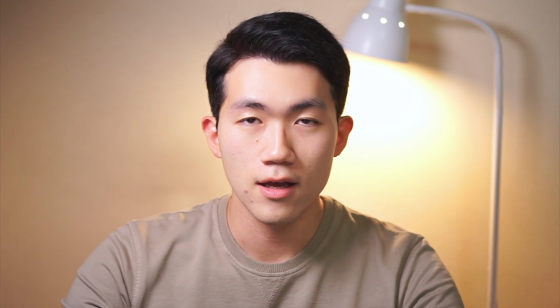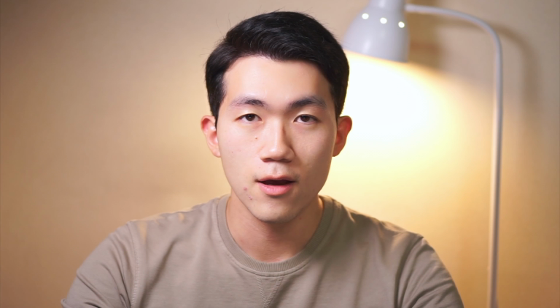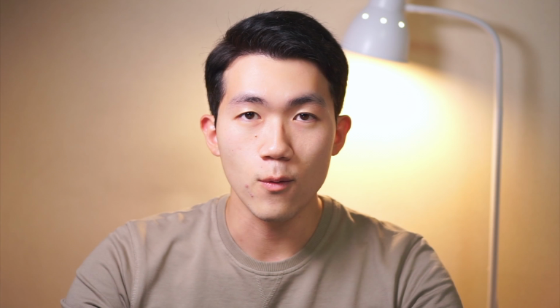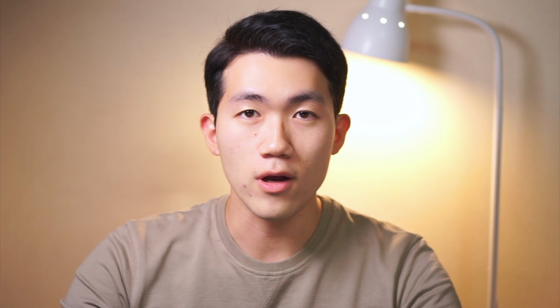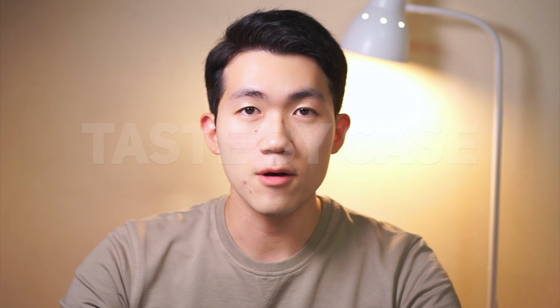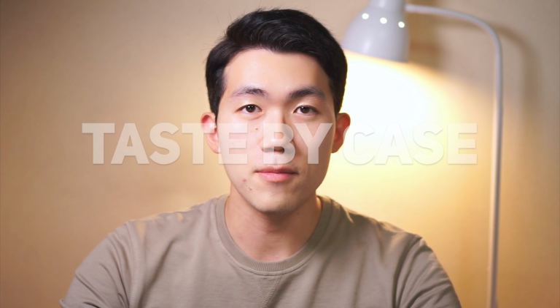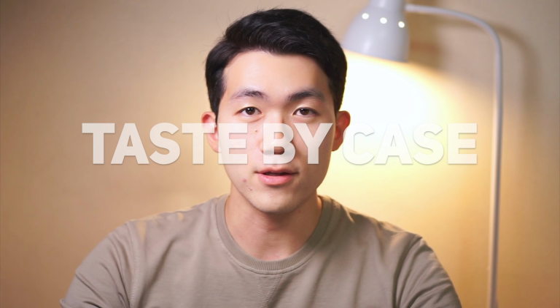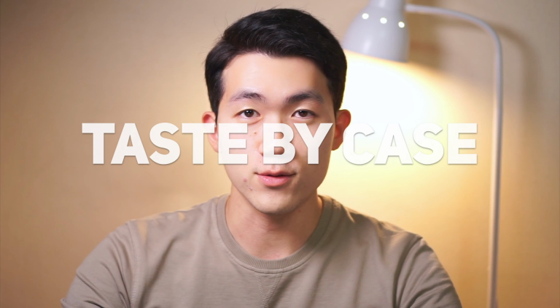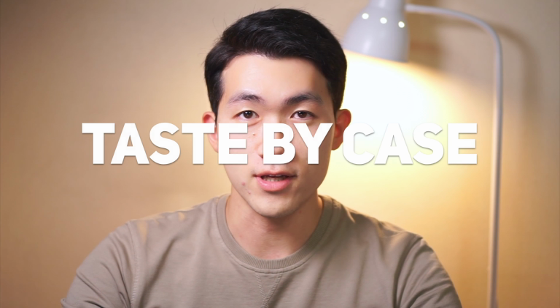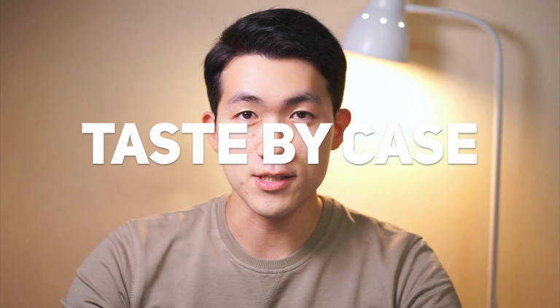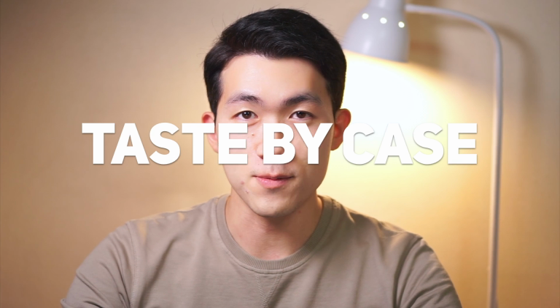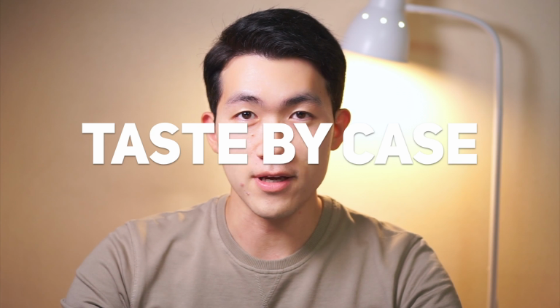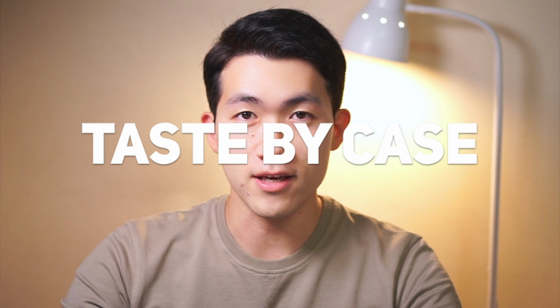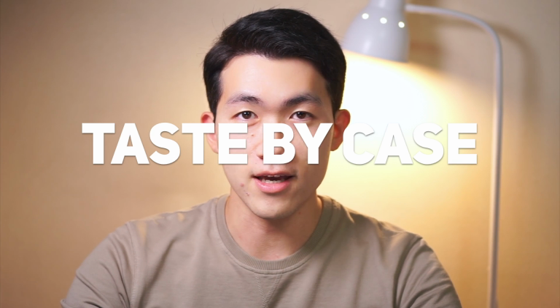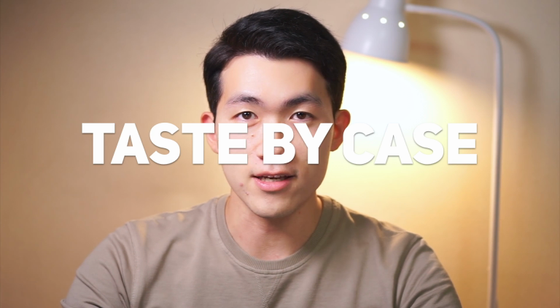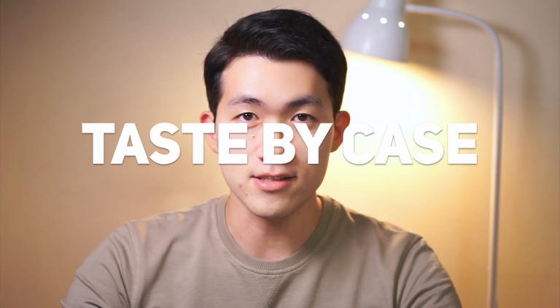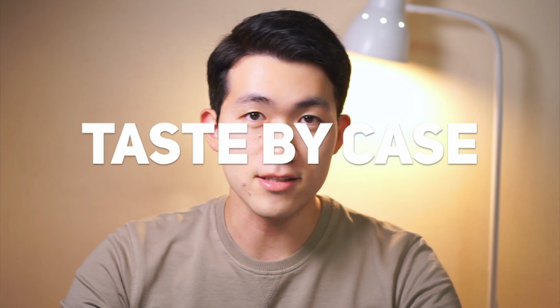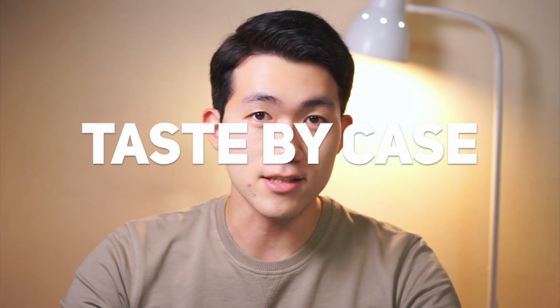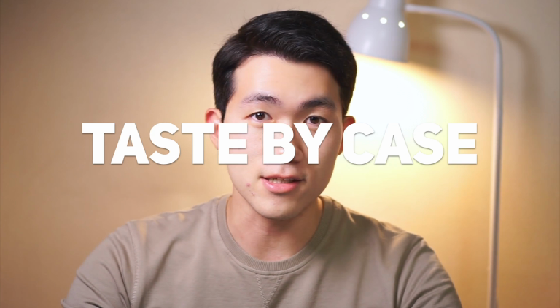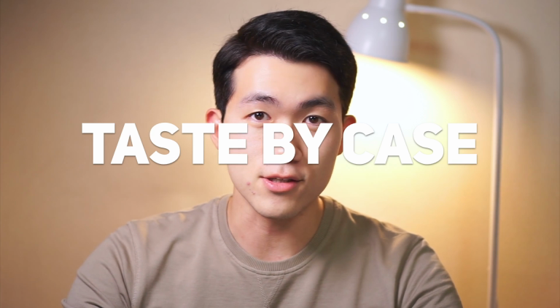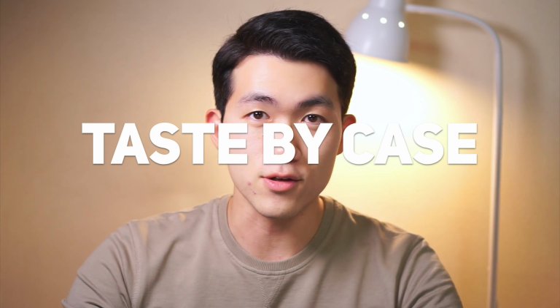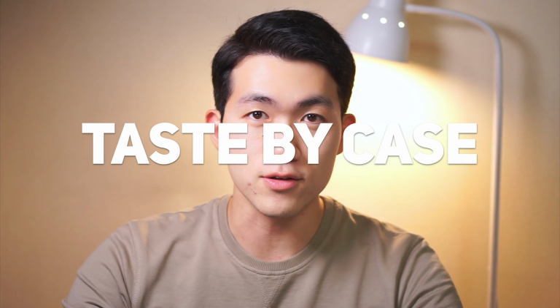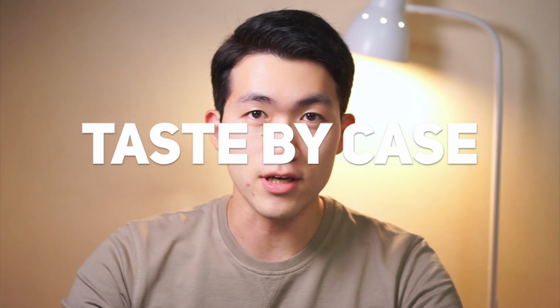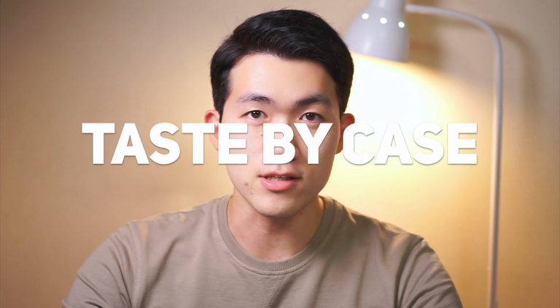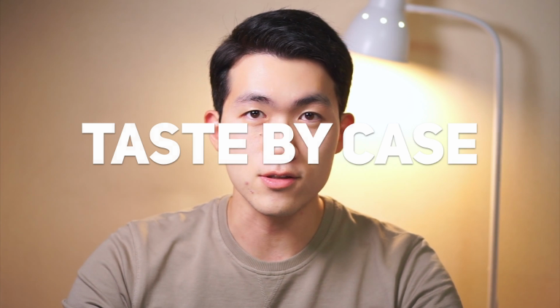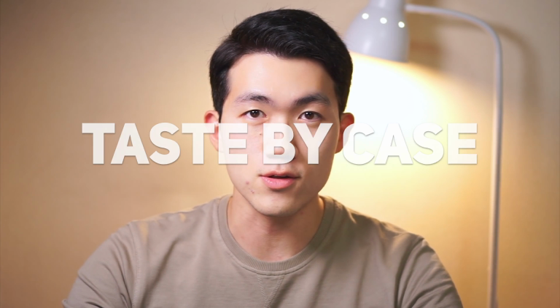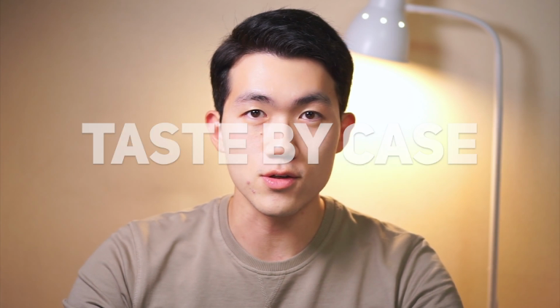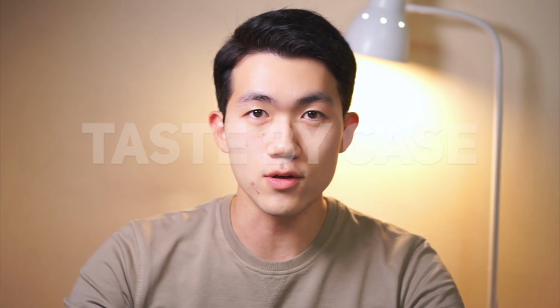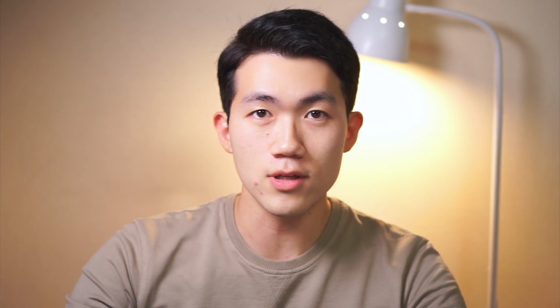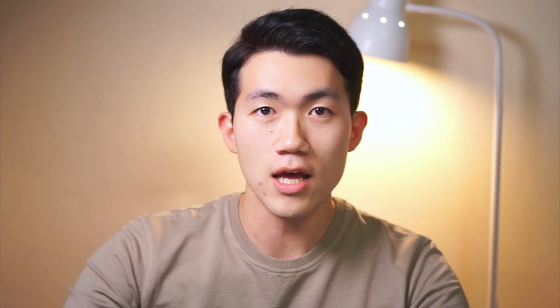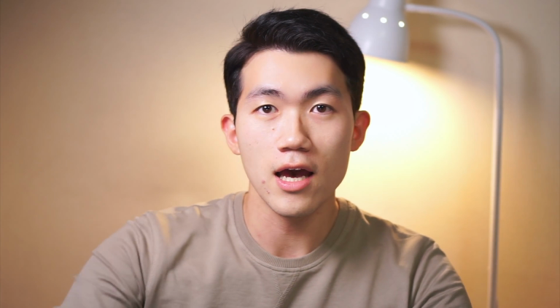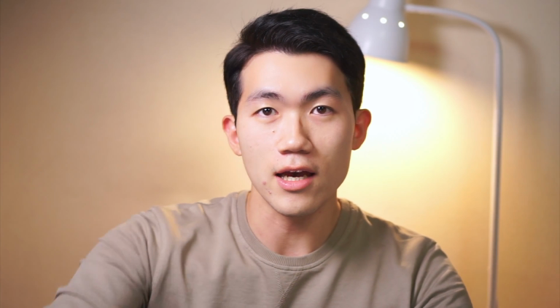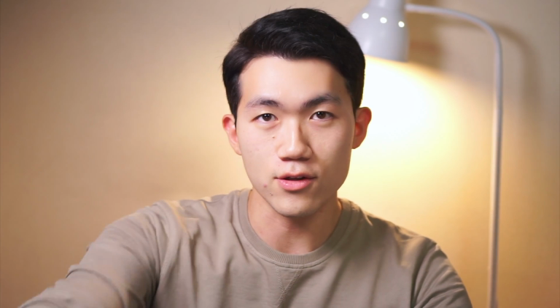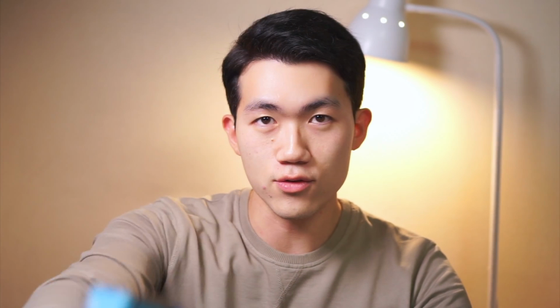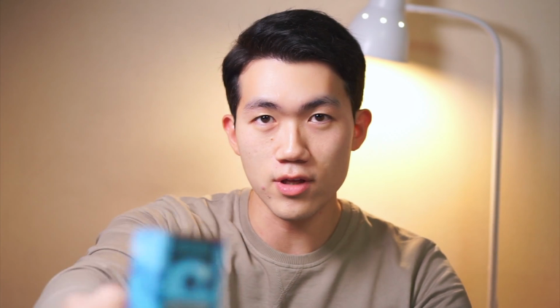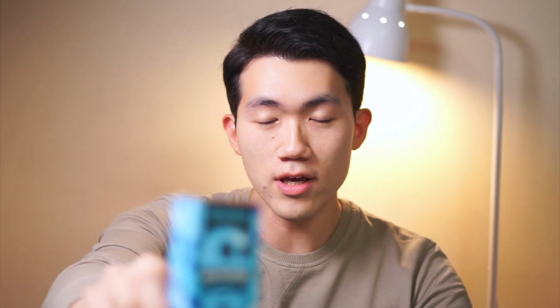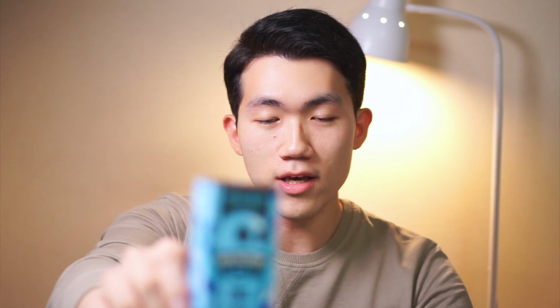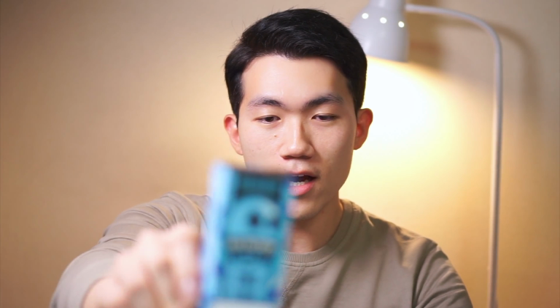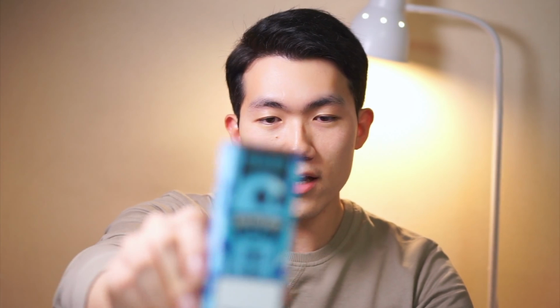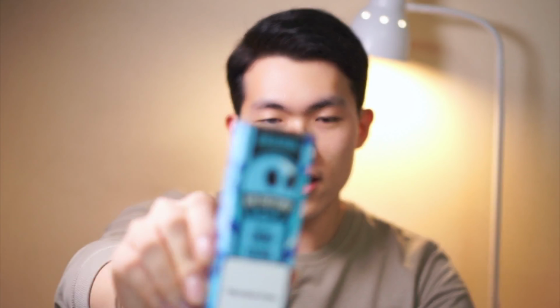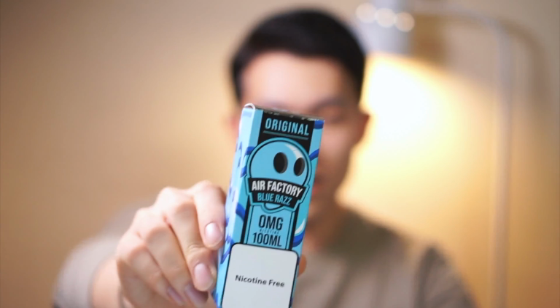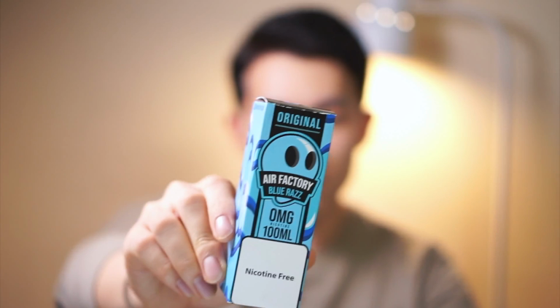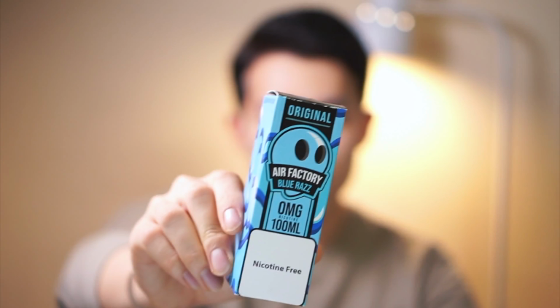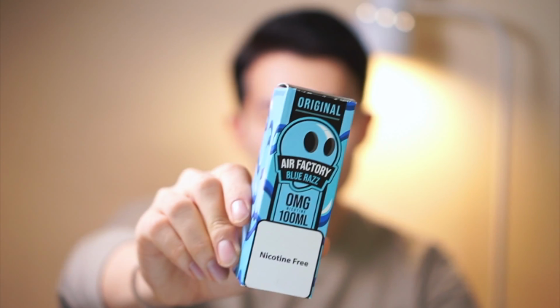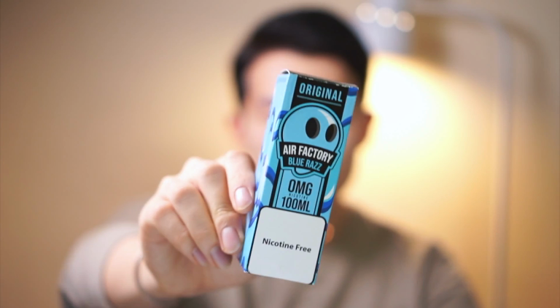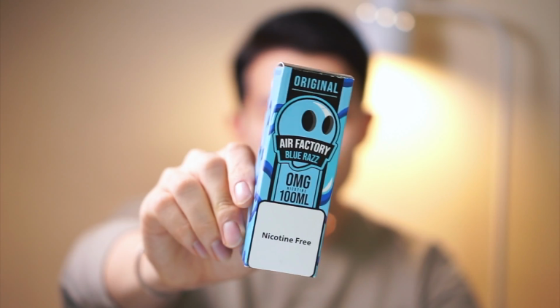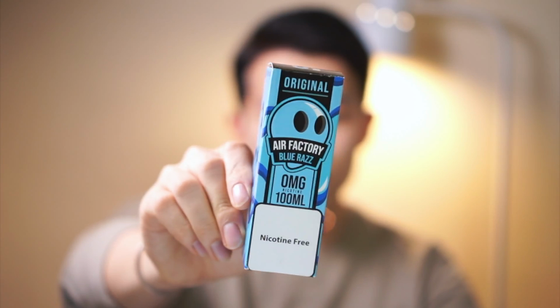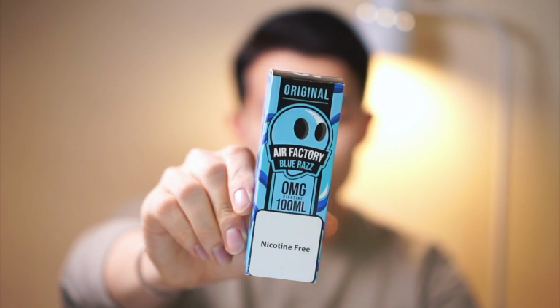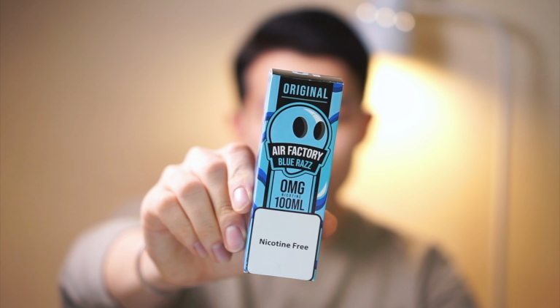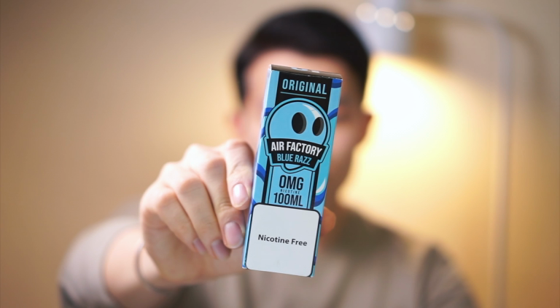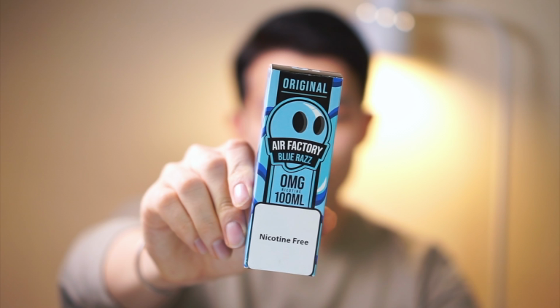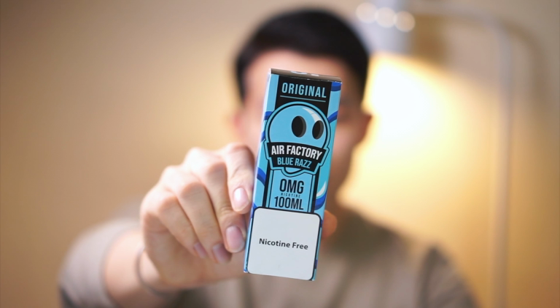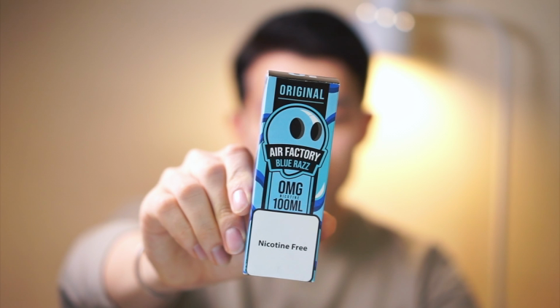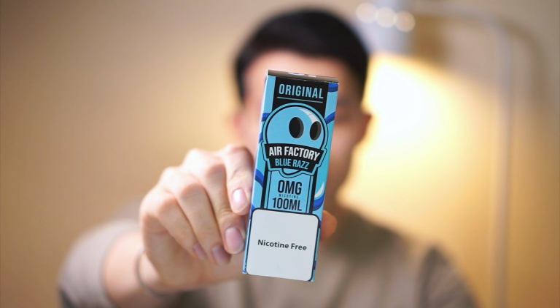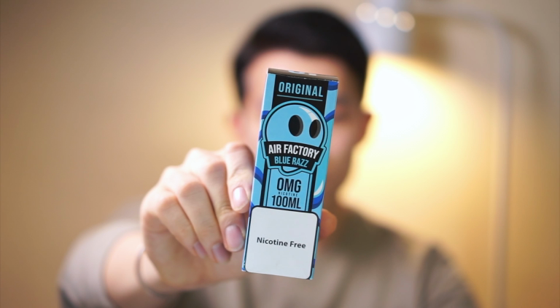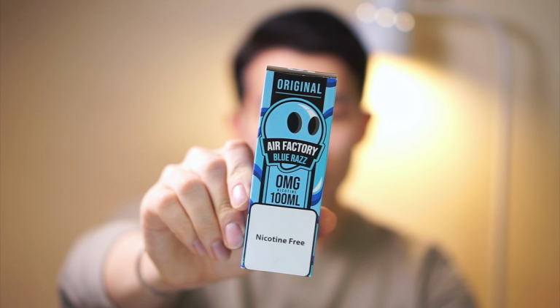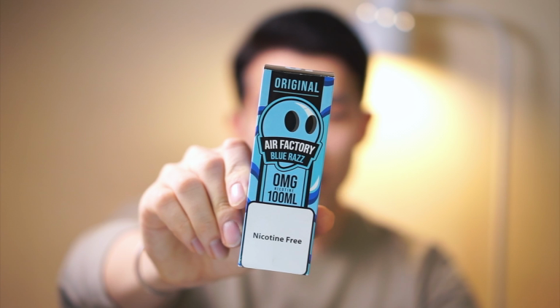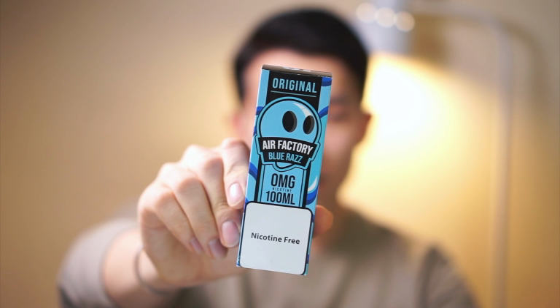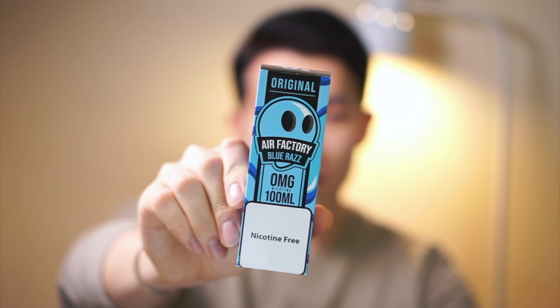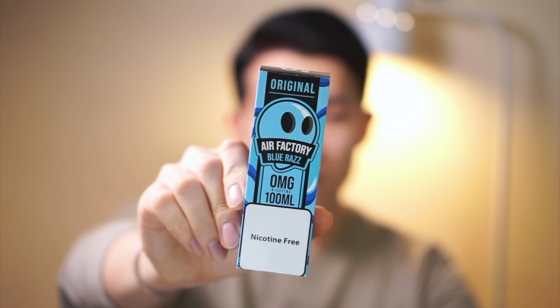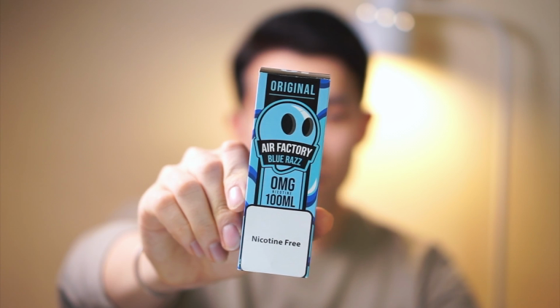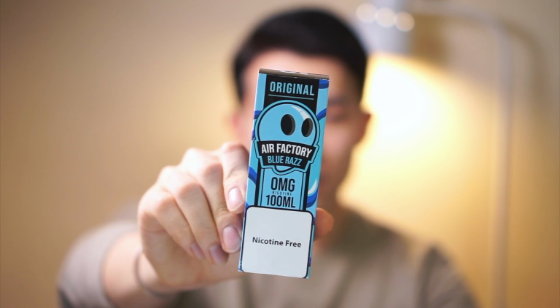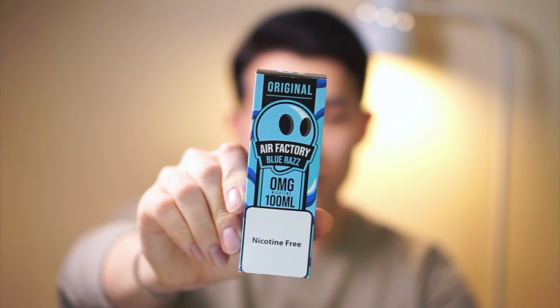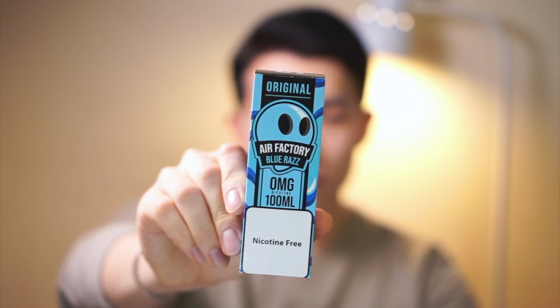Welcome back to Taste by Case. This is your taster John, and today I have Blueraz by Air Factory.